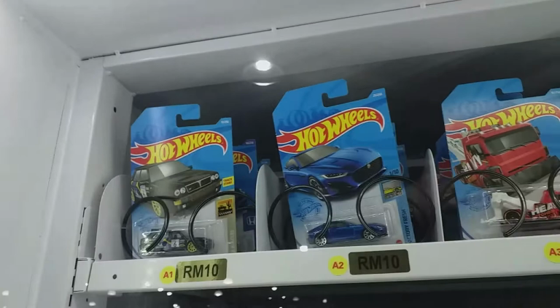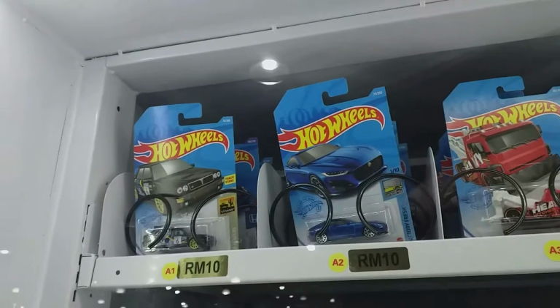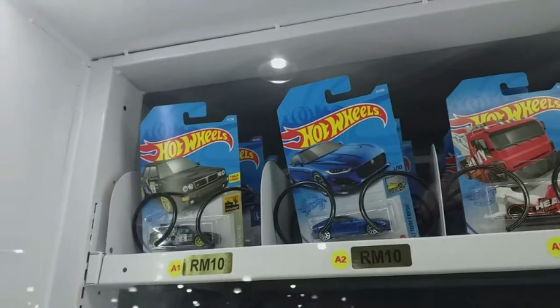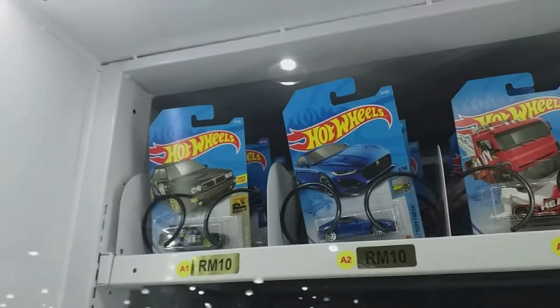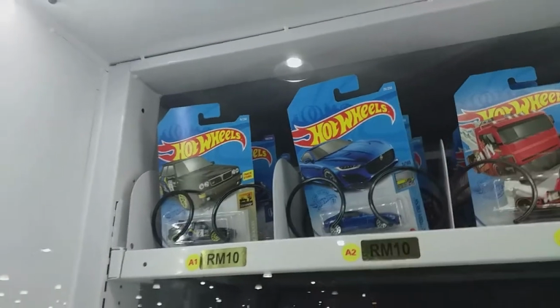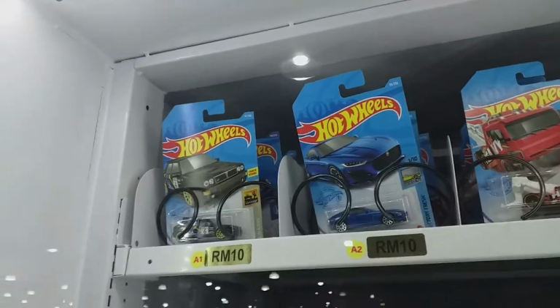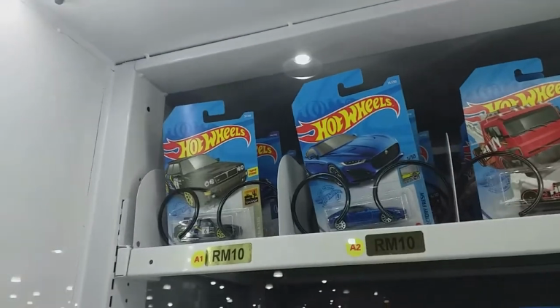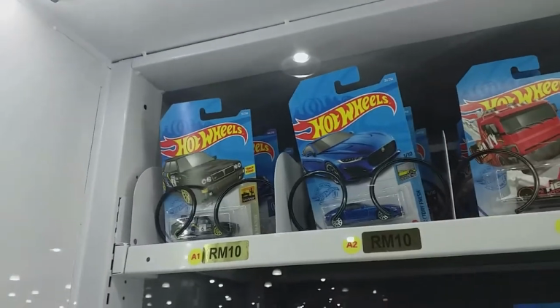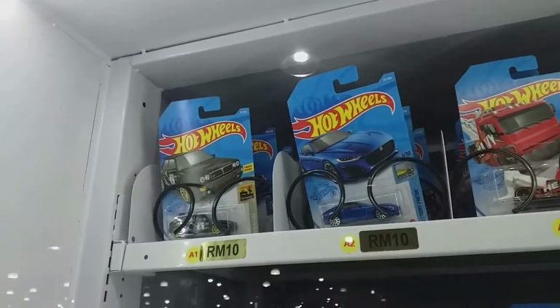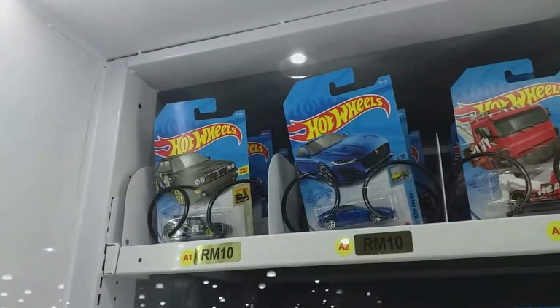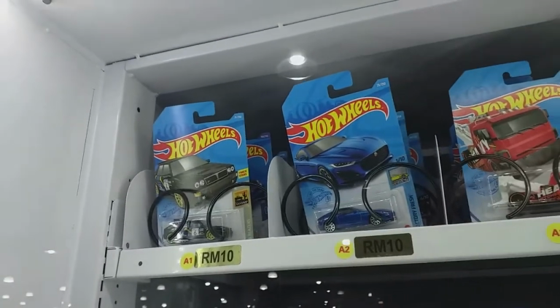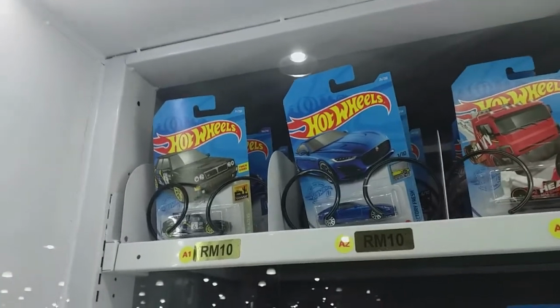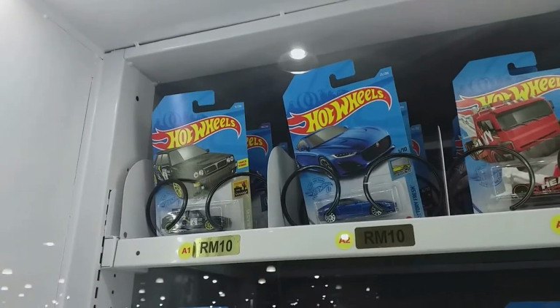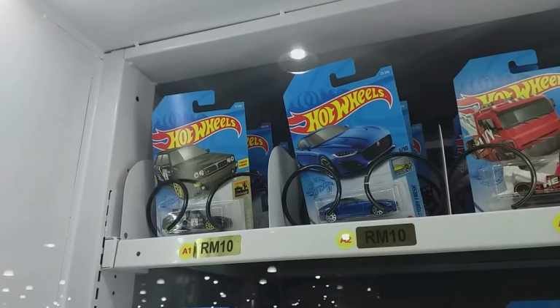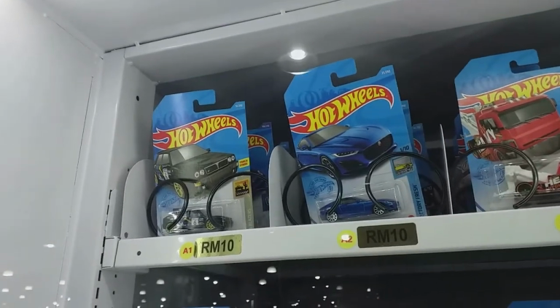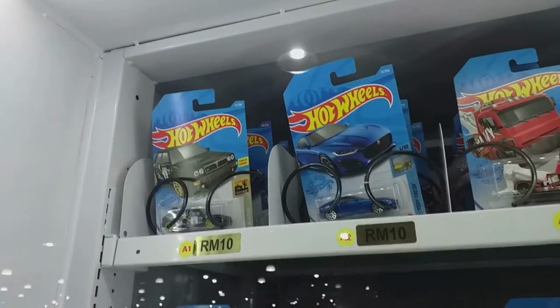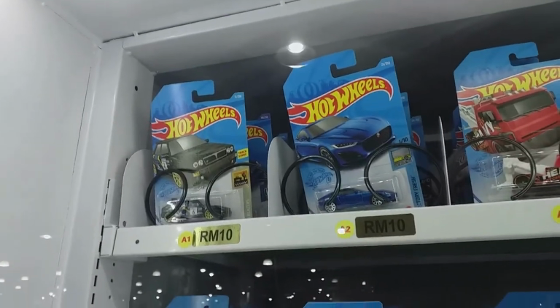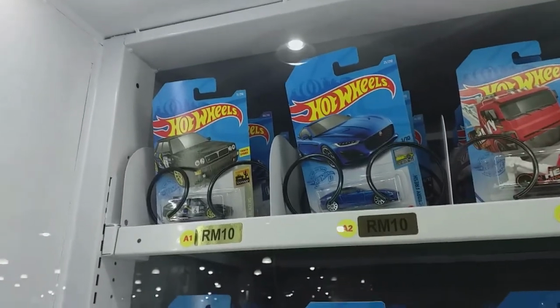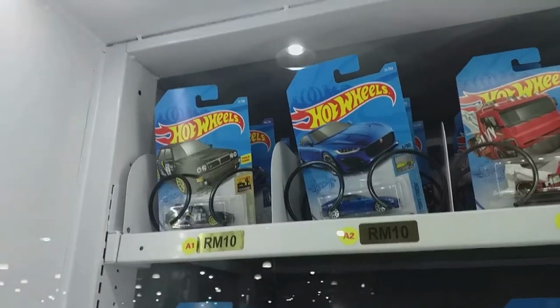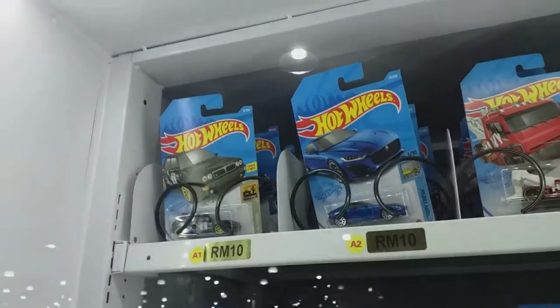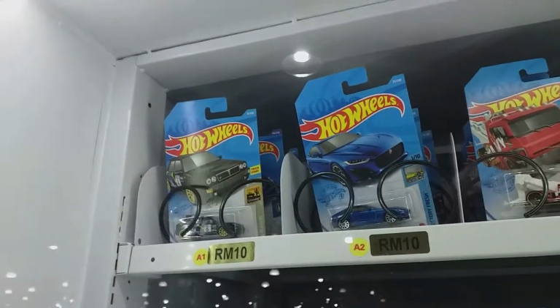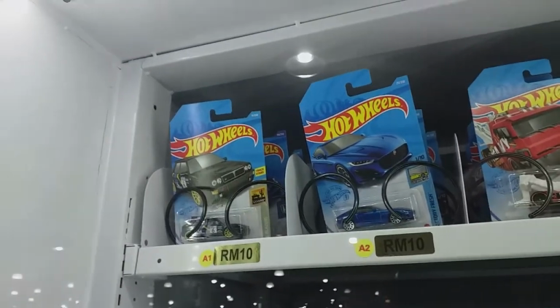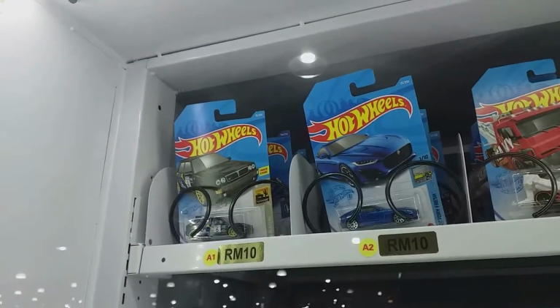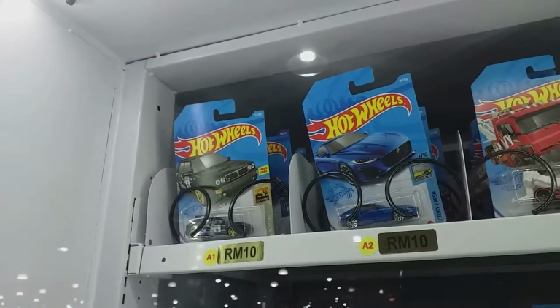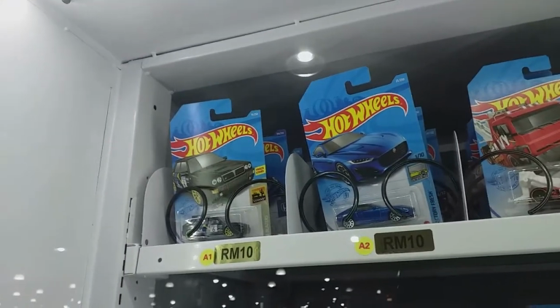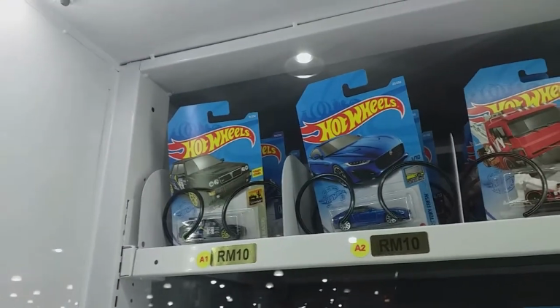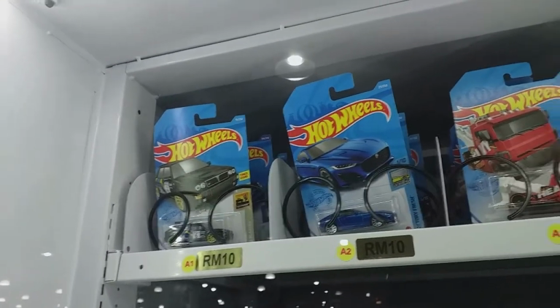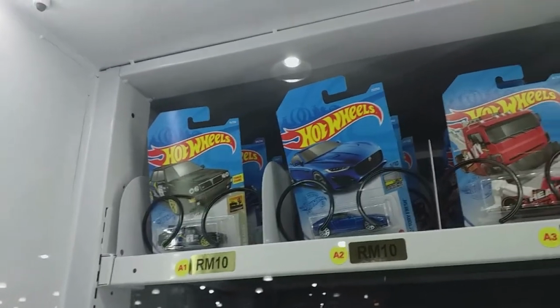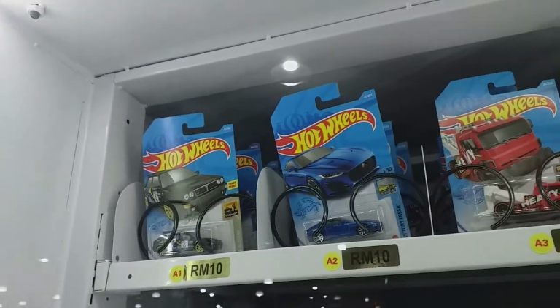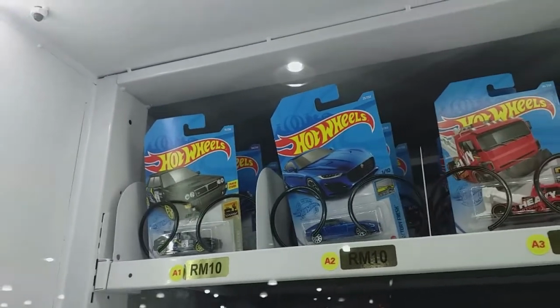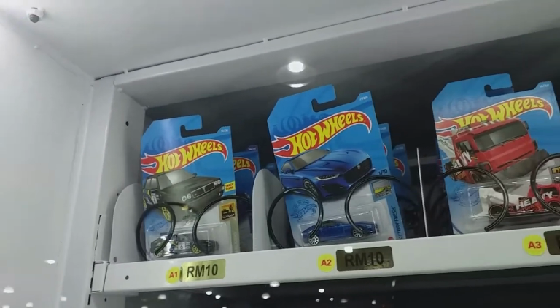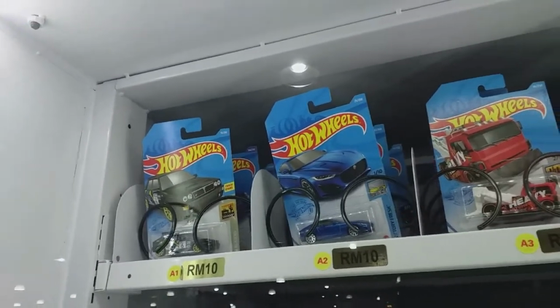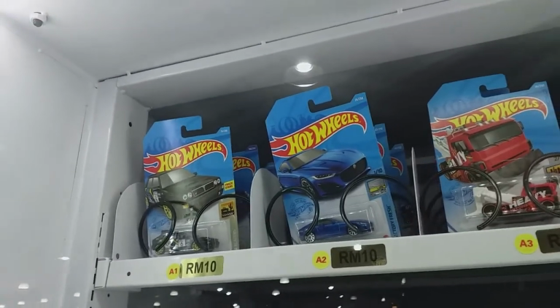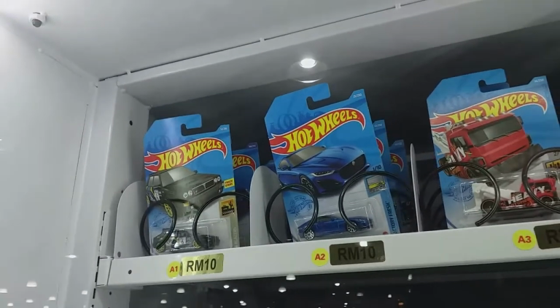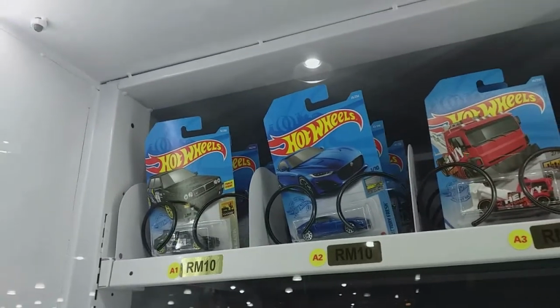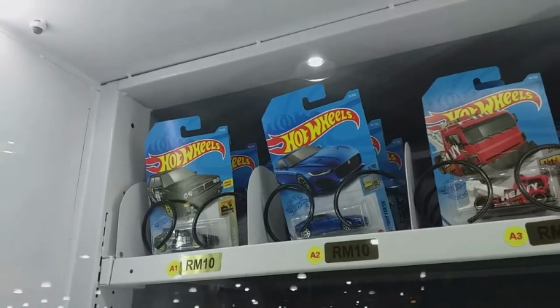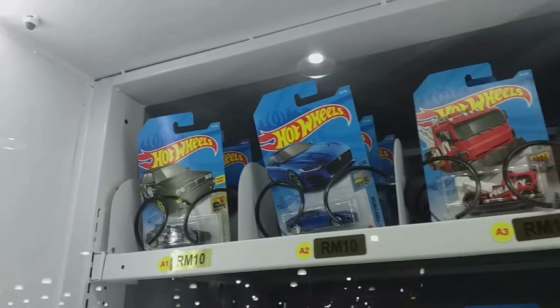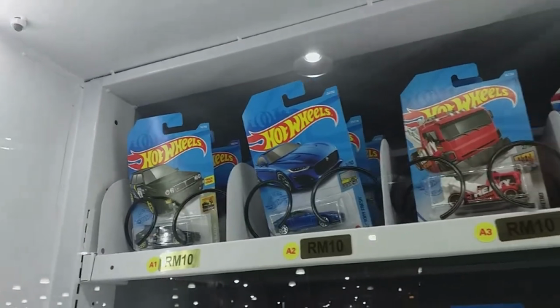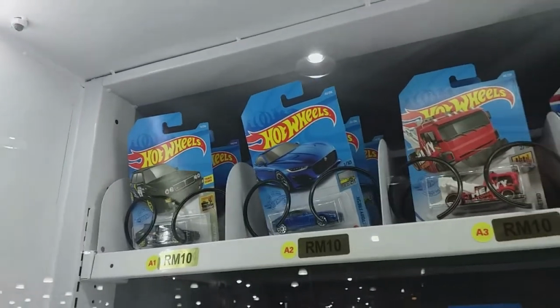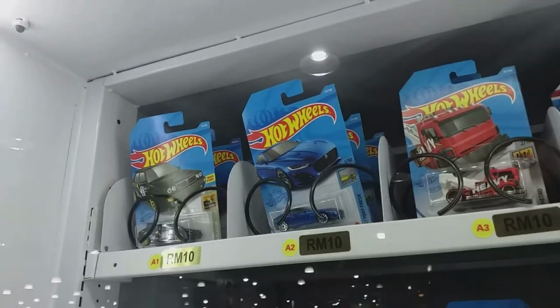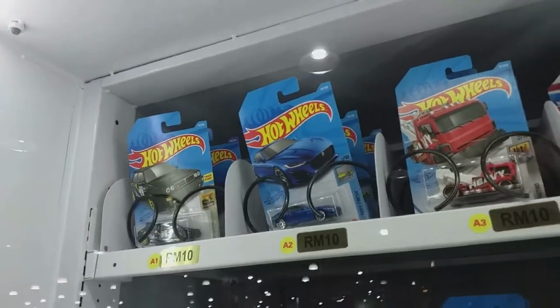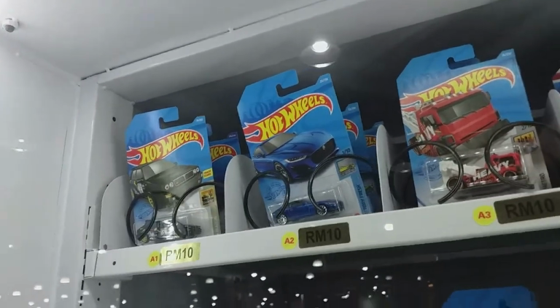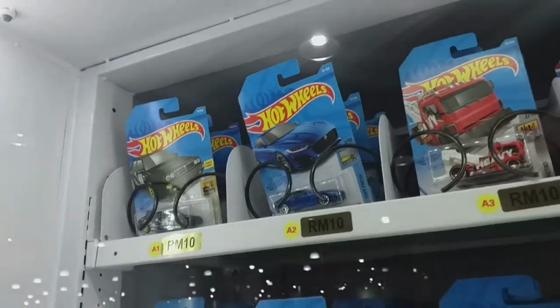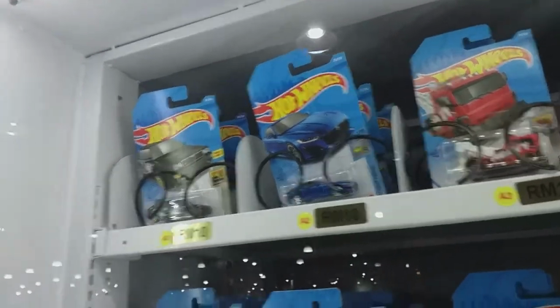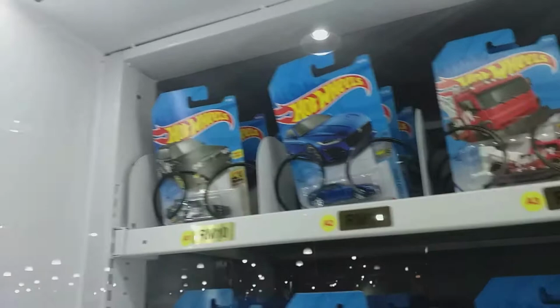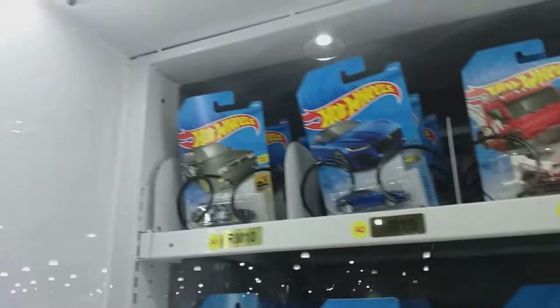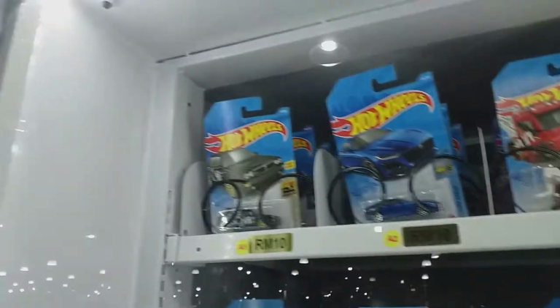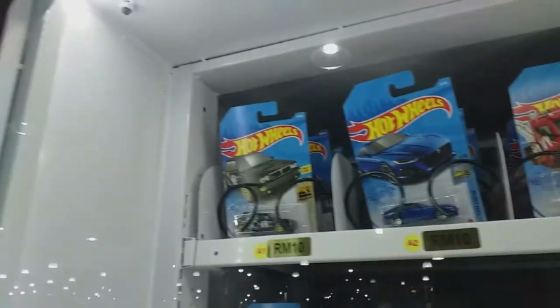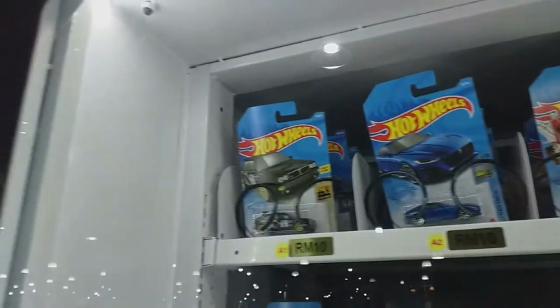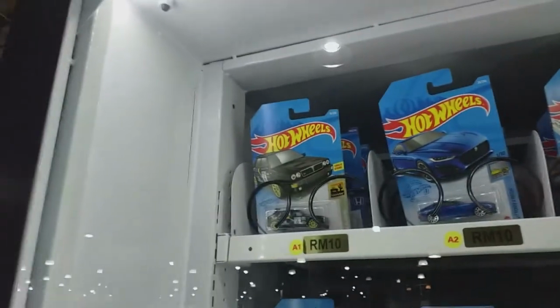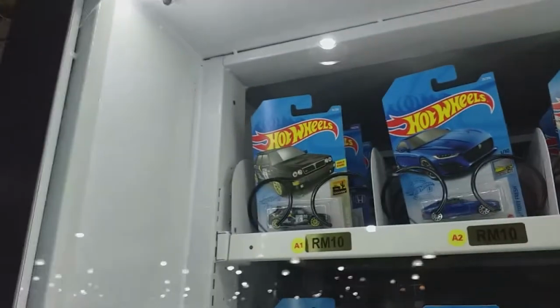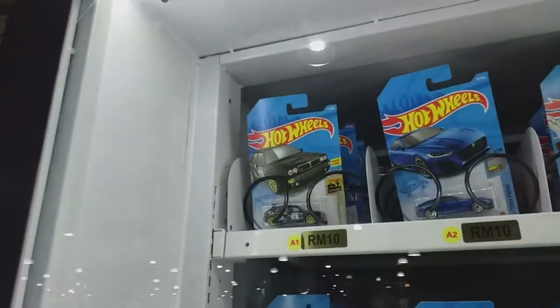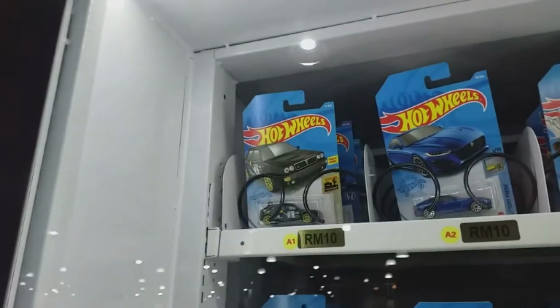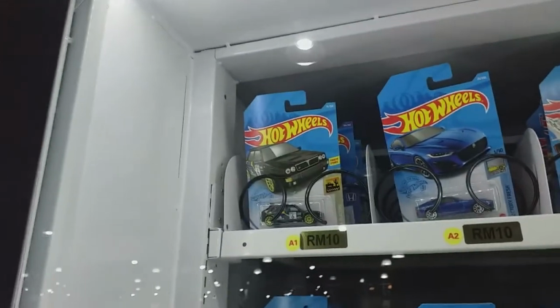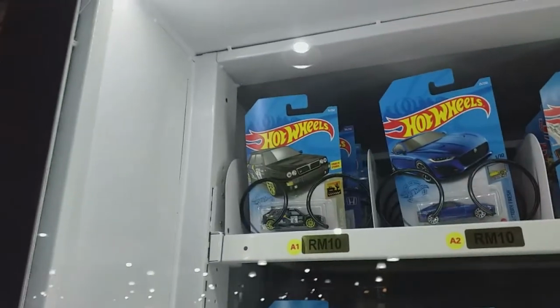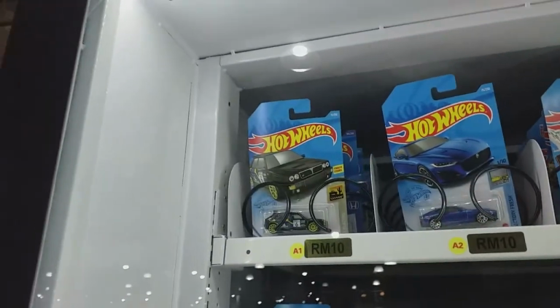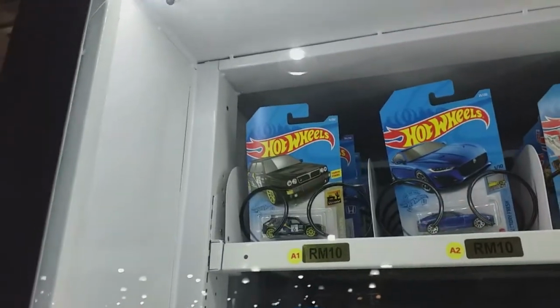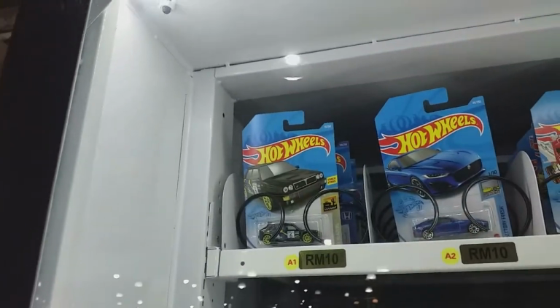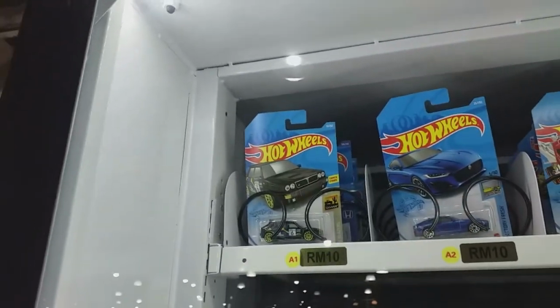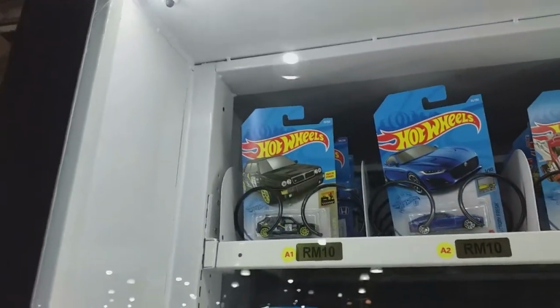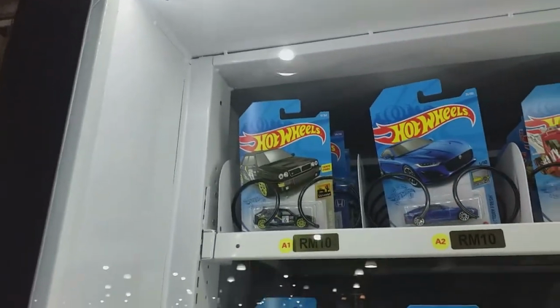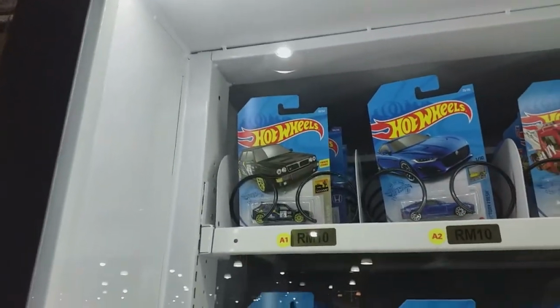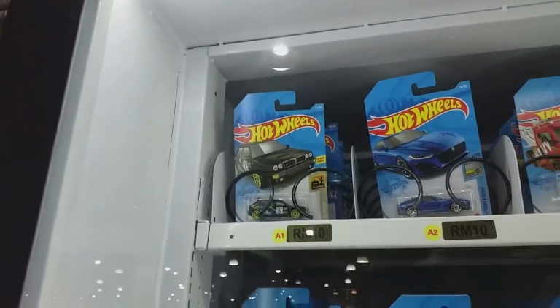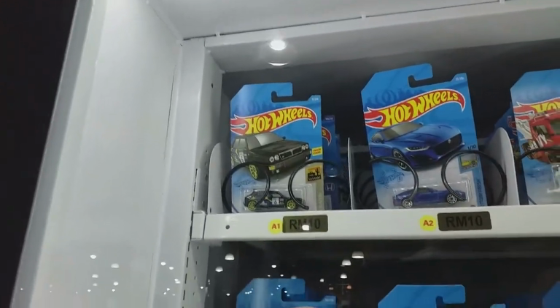Lancia Delta, a recolor in black. And the Honda Pilot behind, which is very nice, but I don't like the black Lancia Delta.